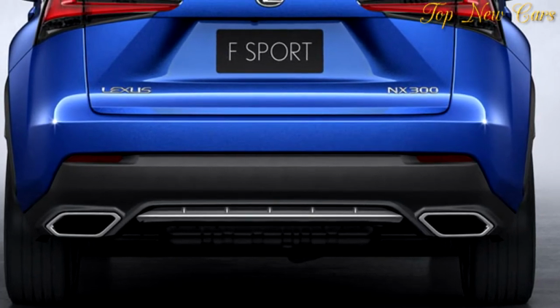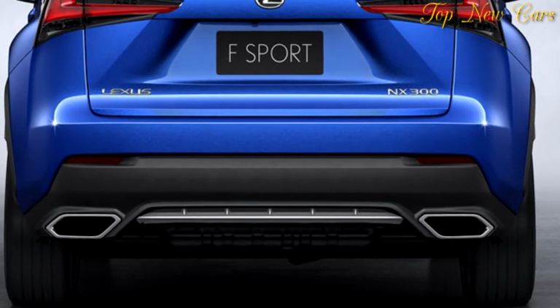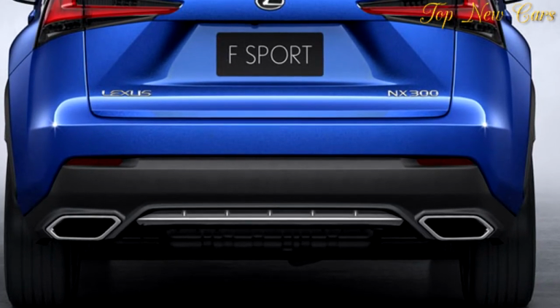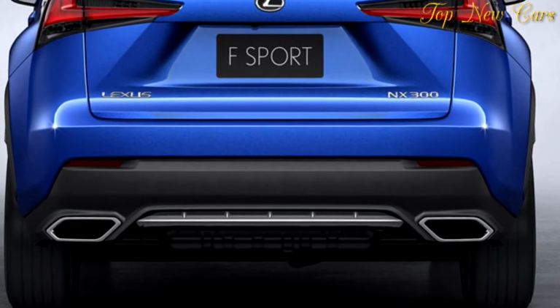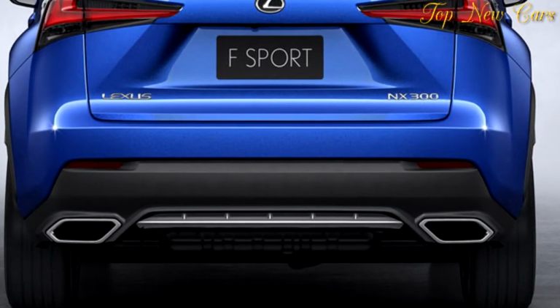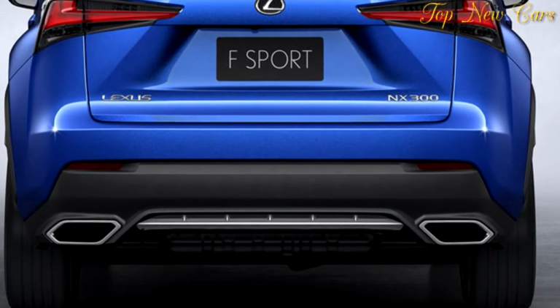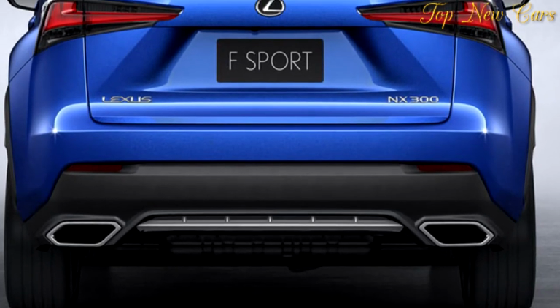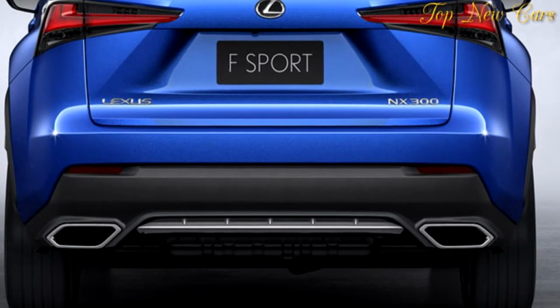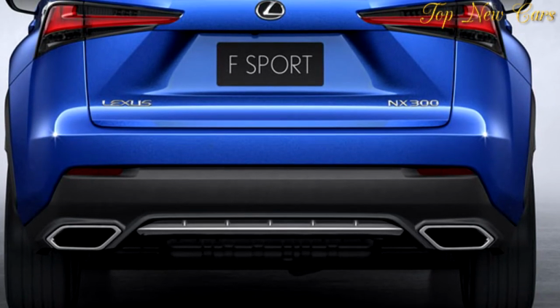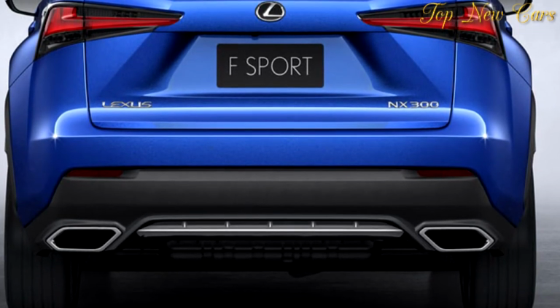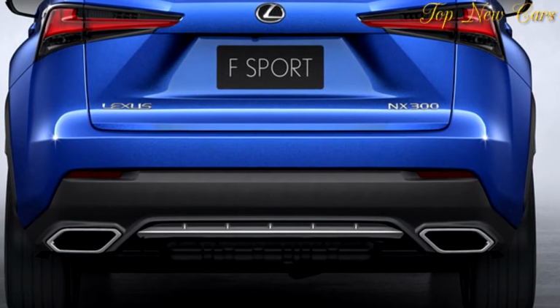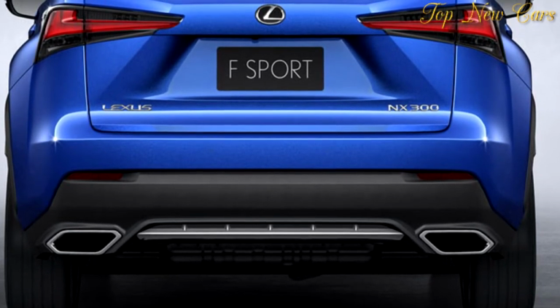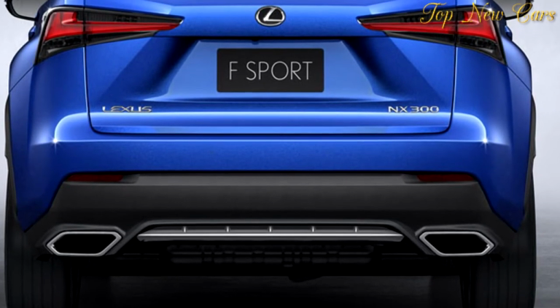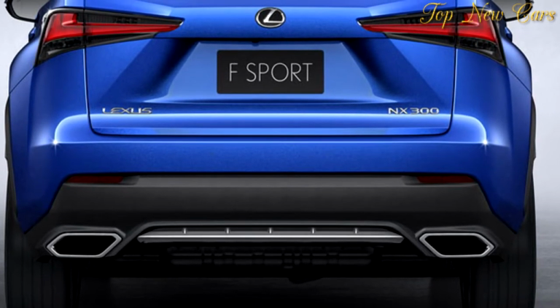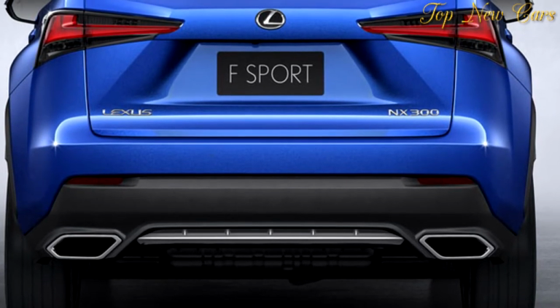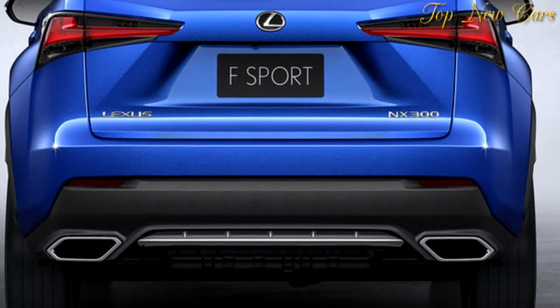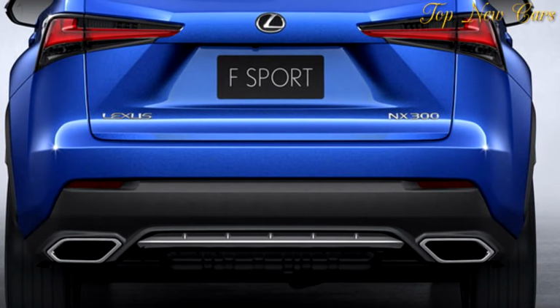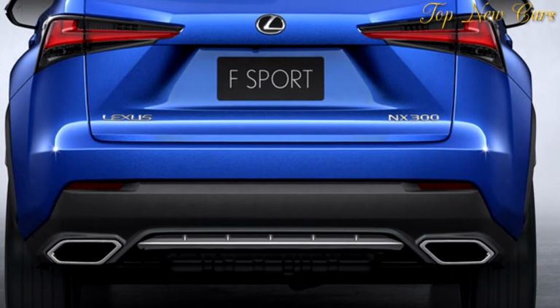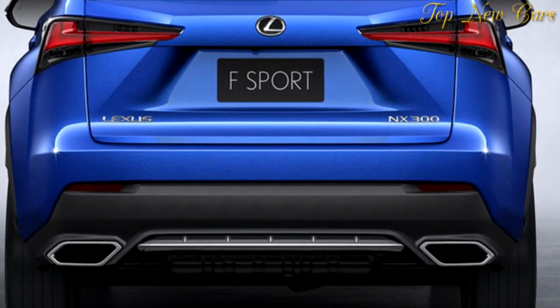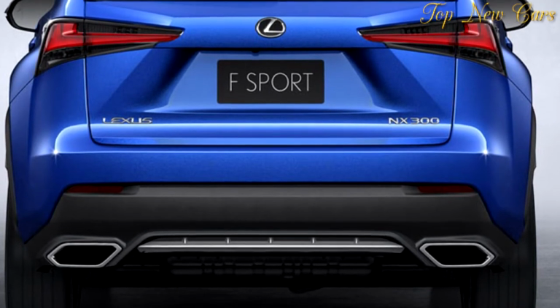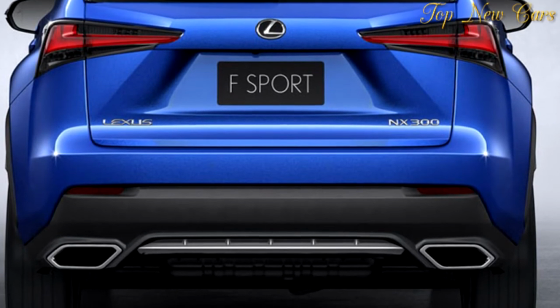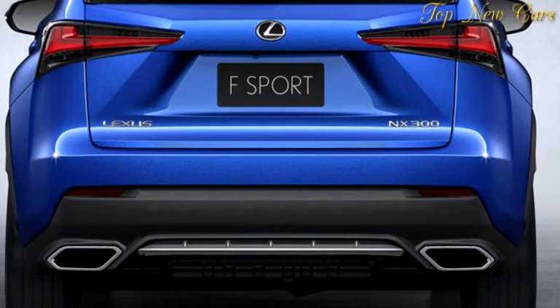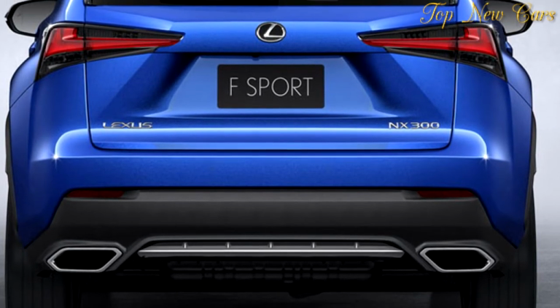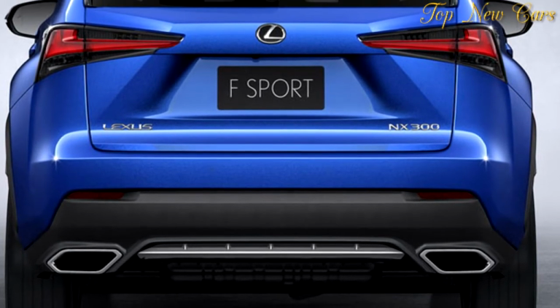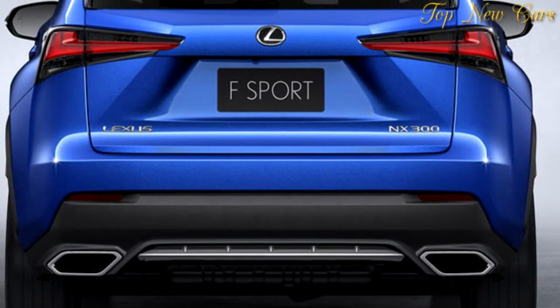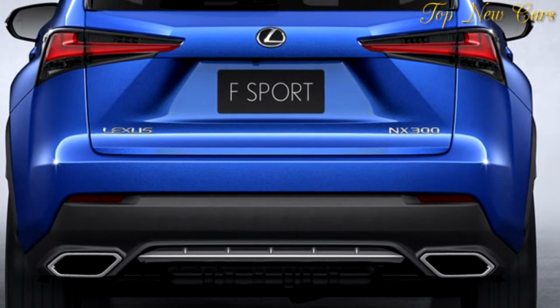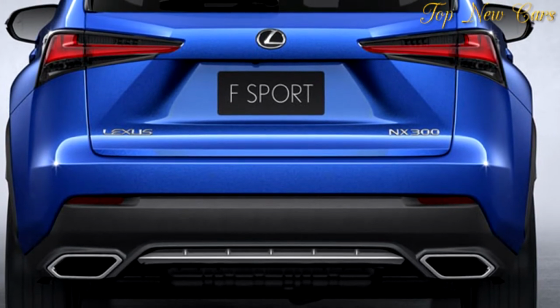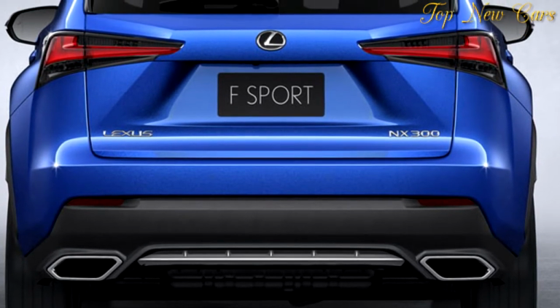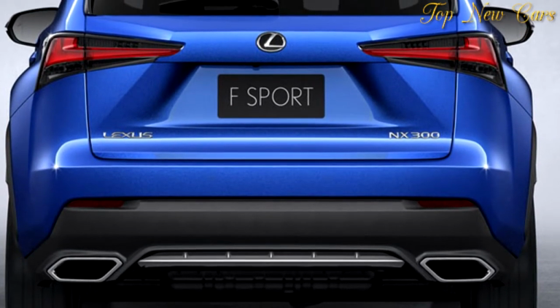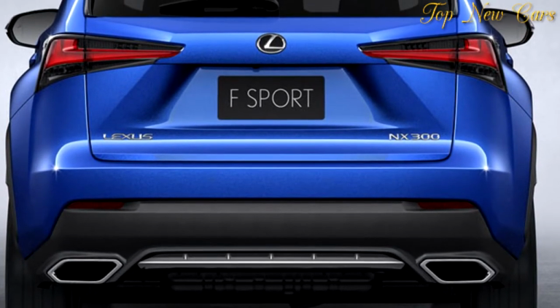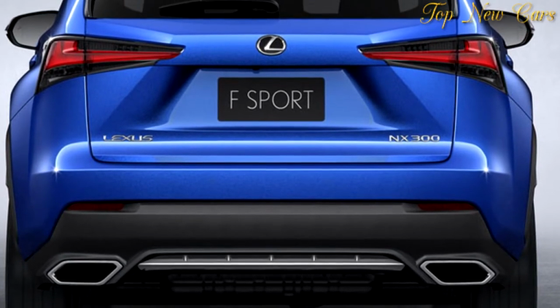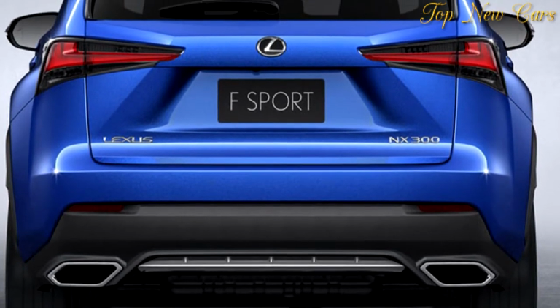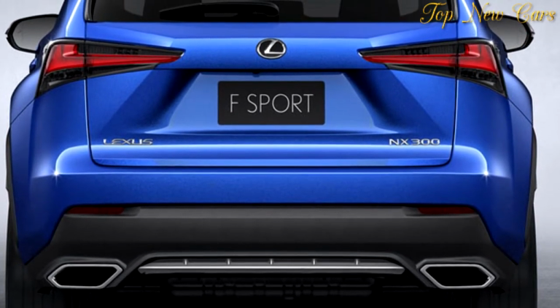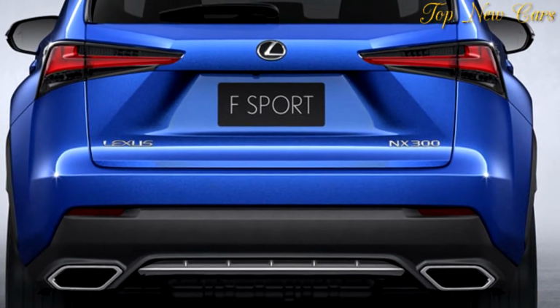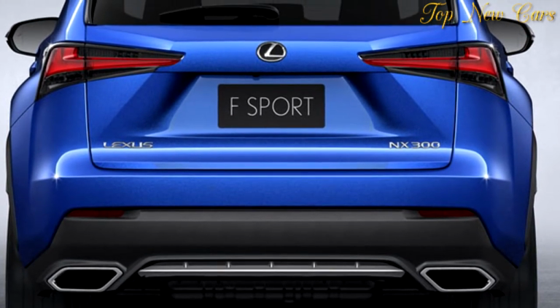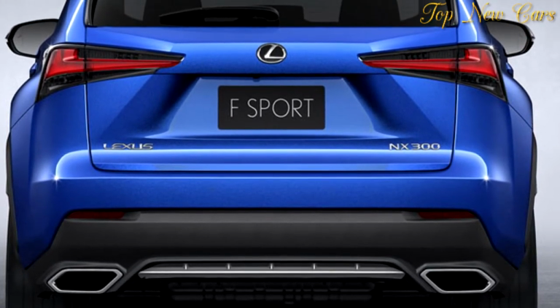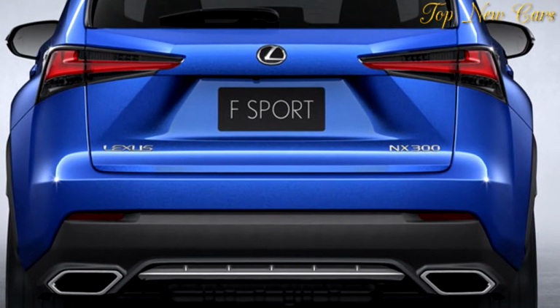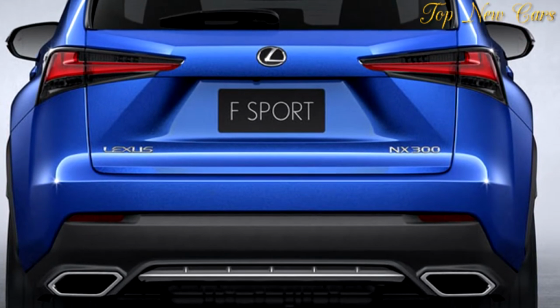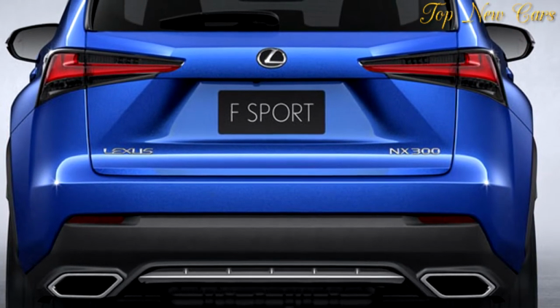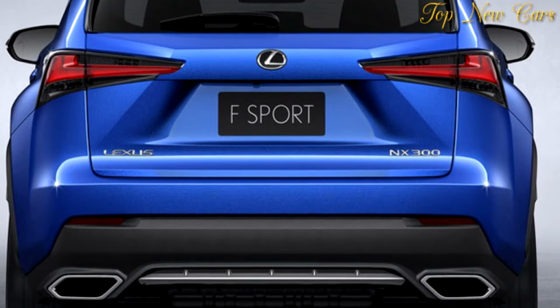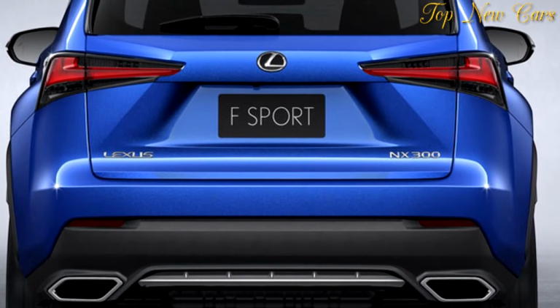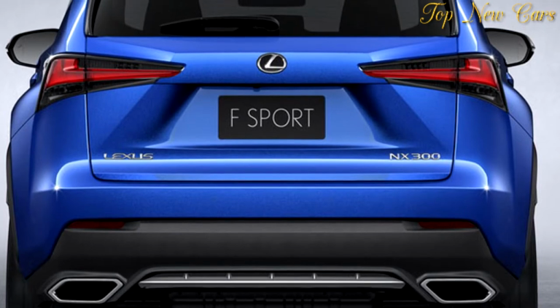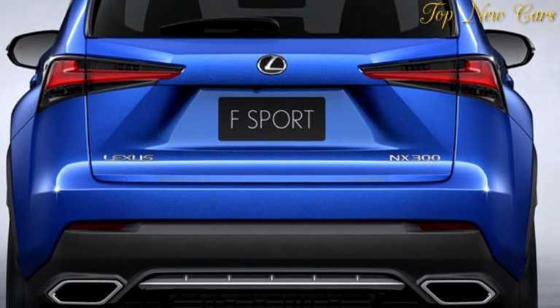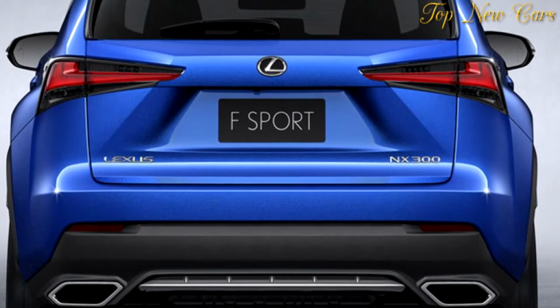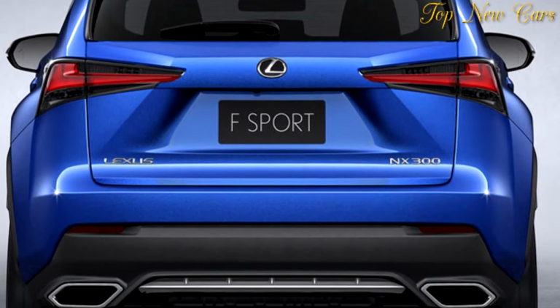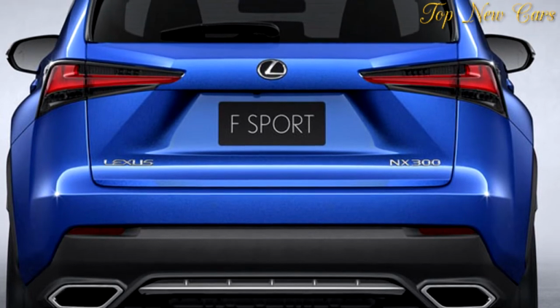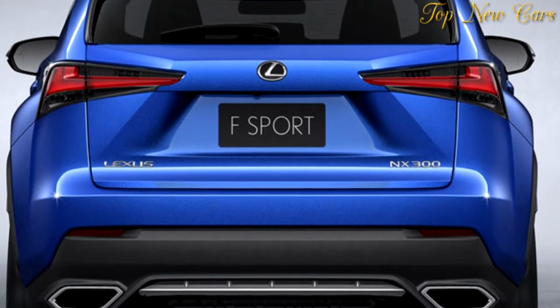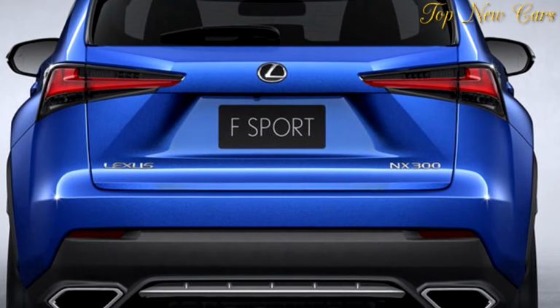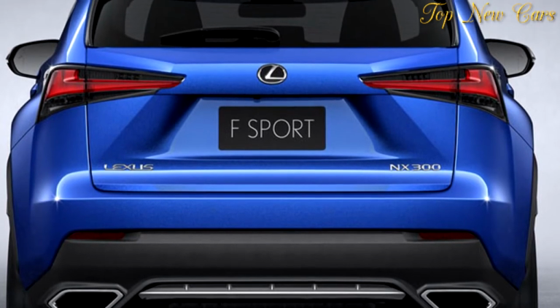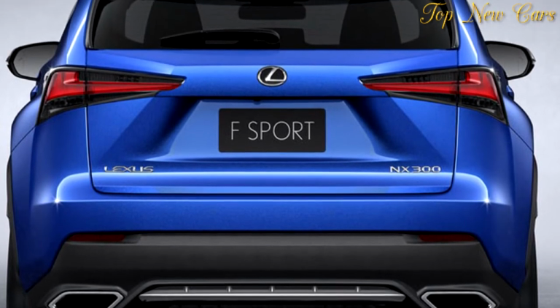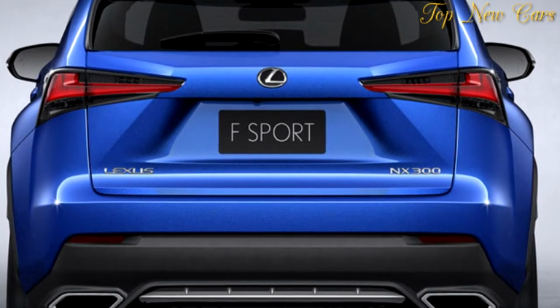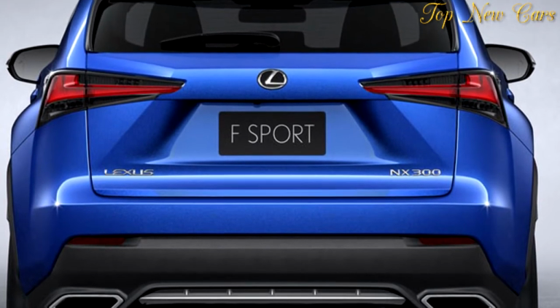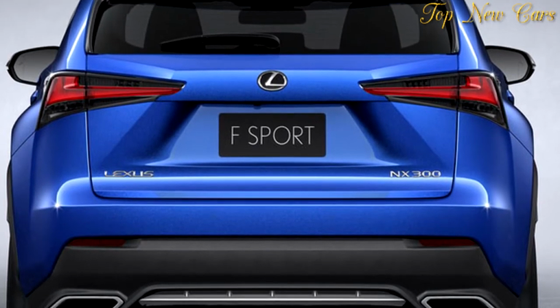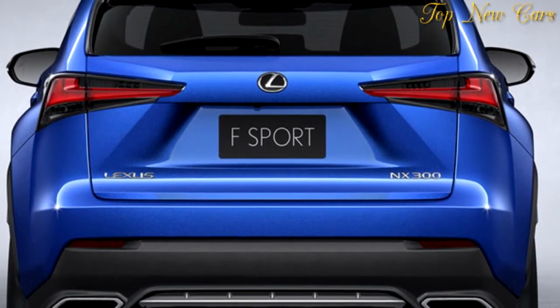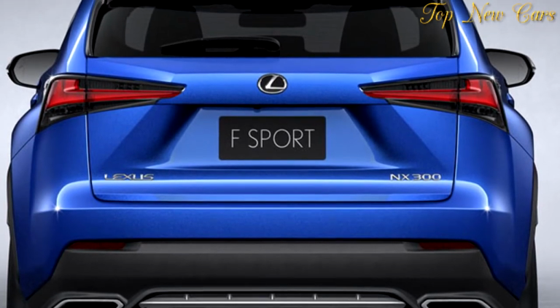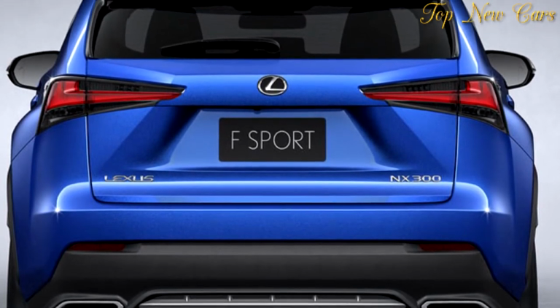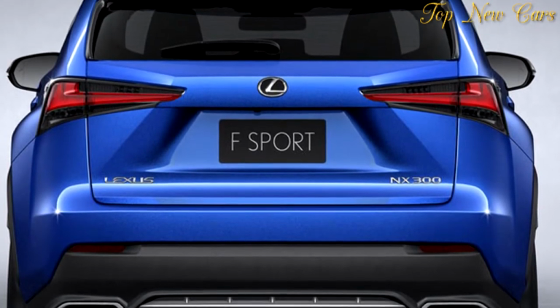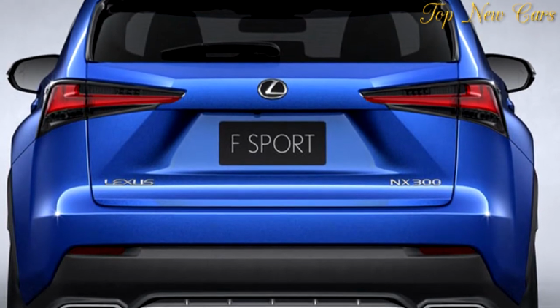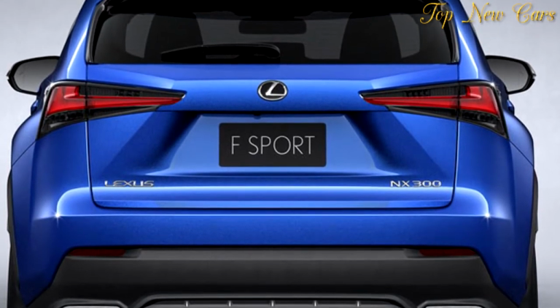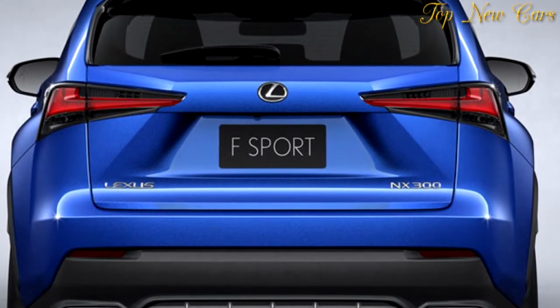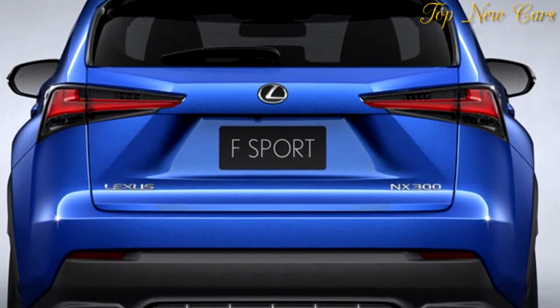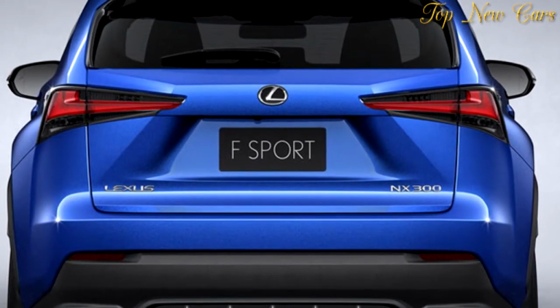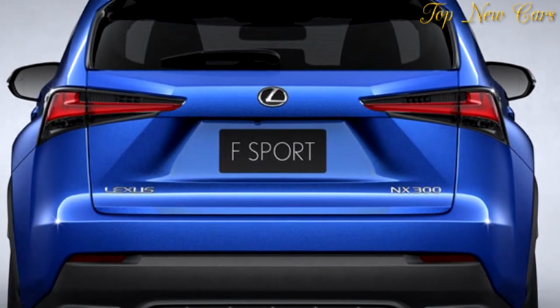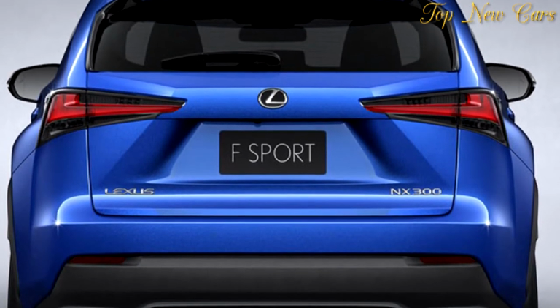The headlights are also new, featuring triple projectors similar to those equipped on the LC Coupe.